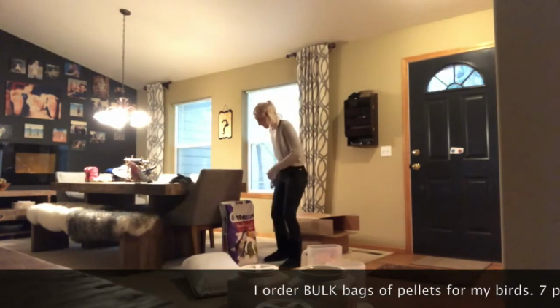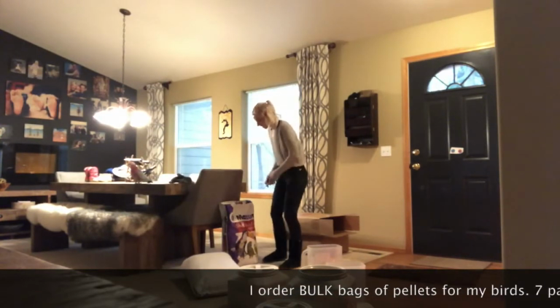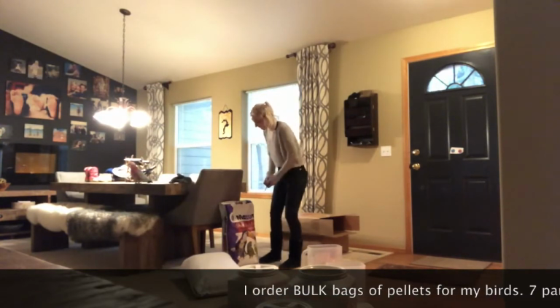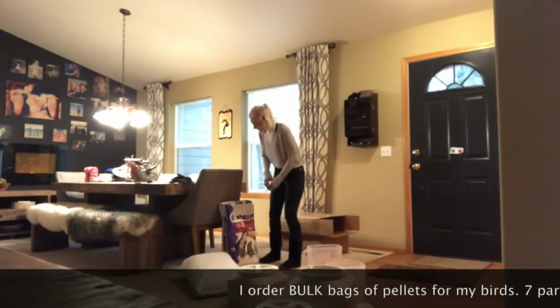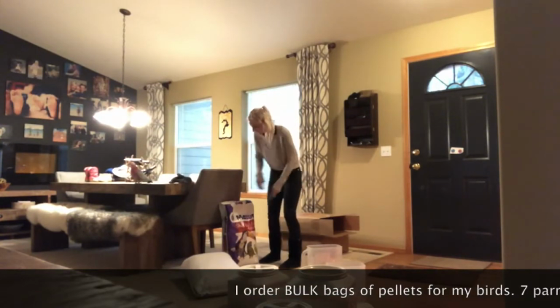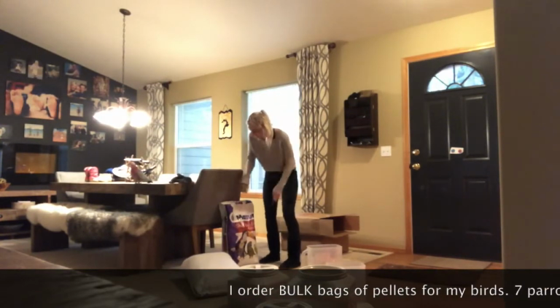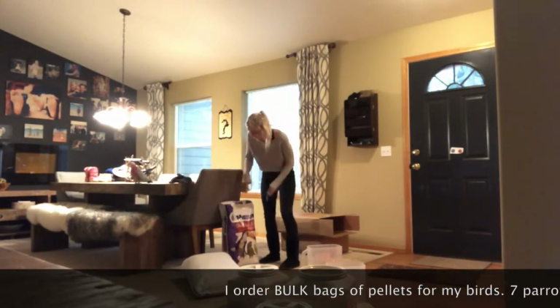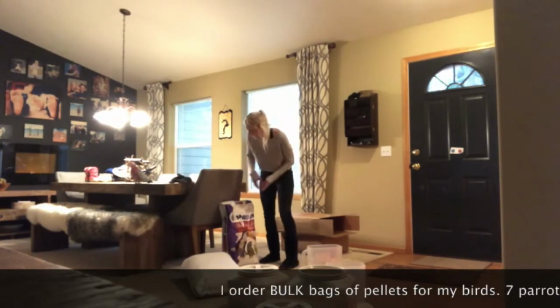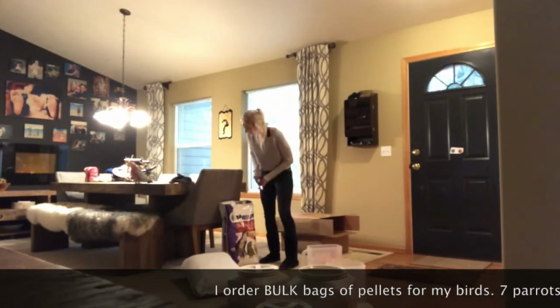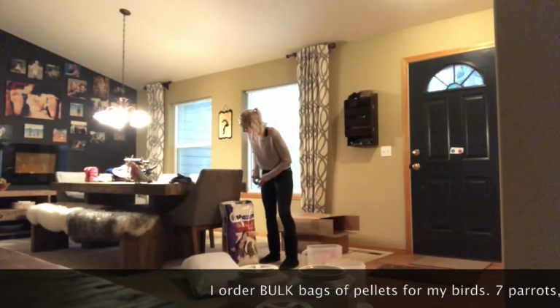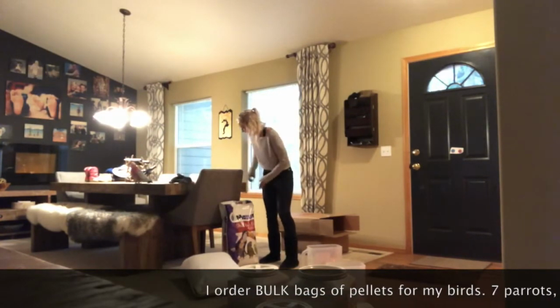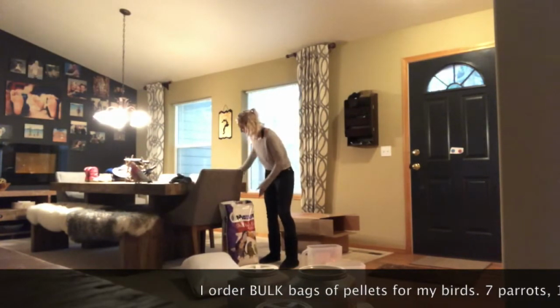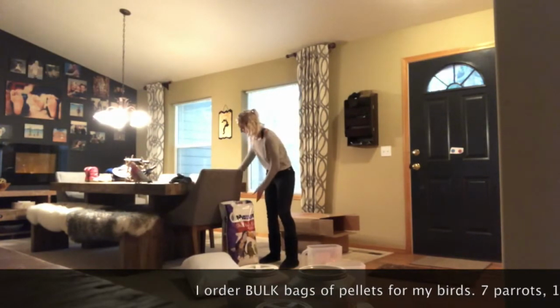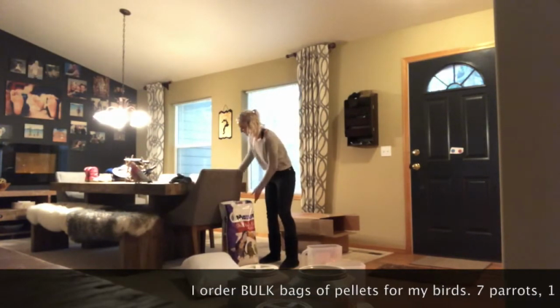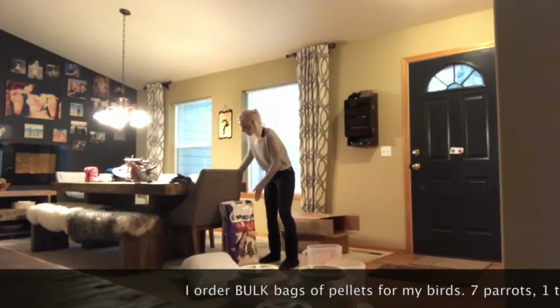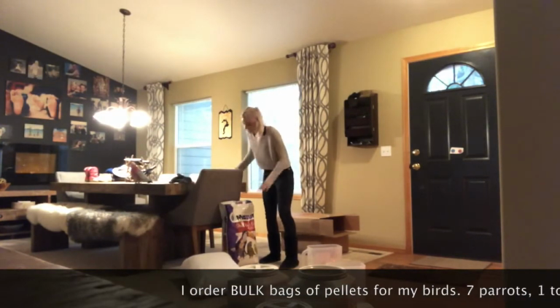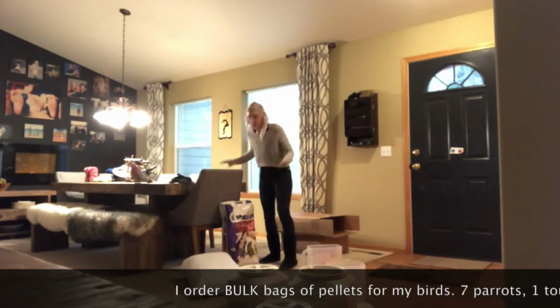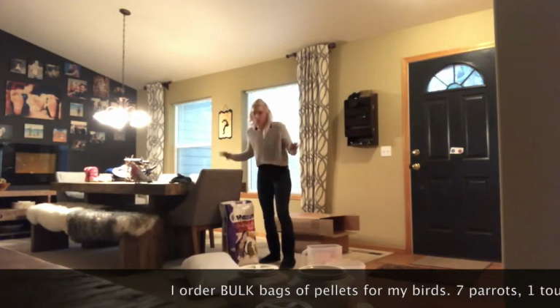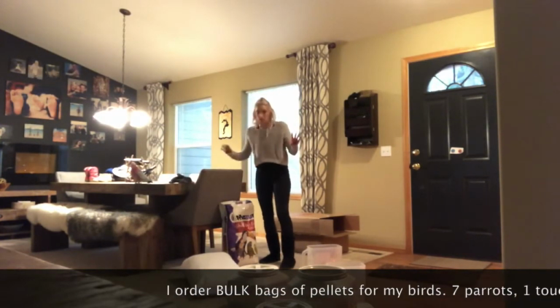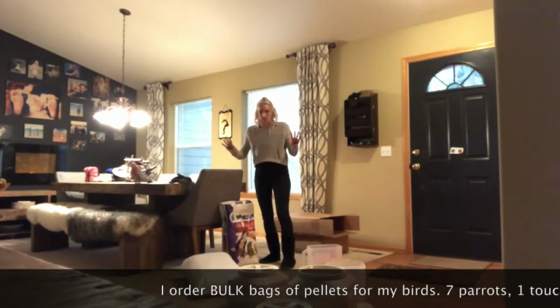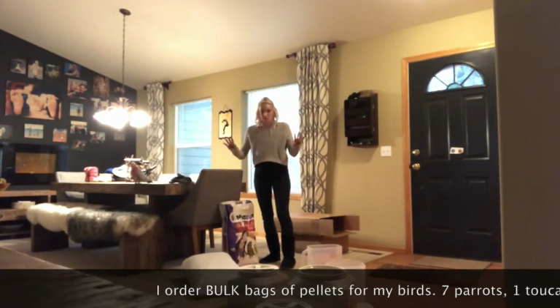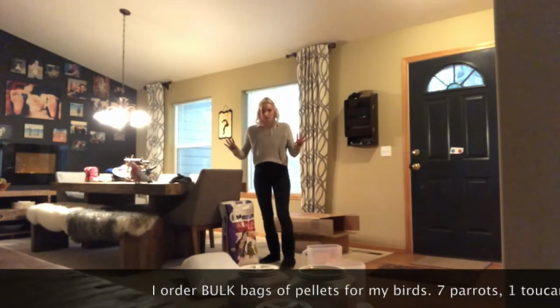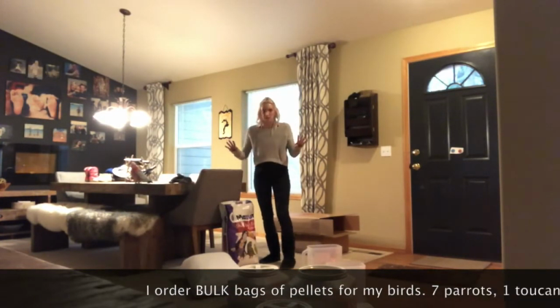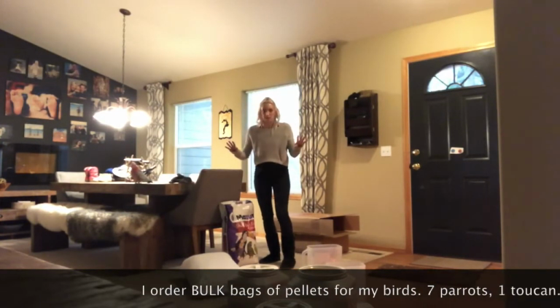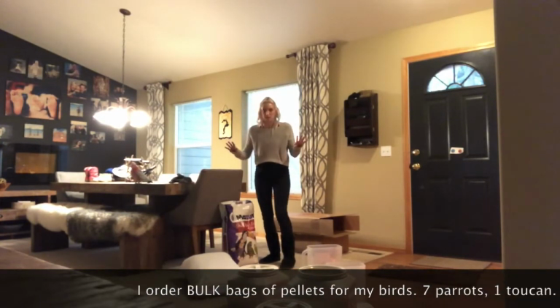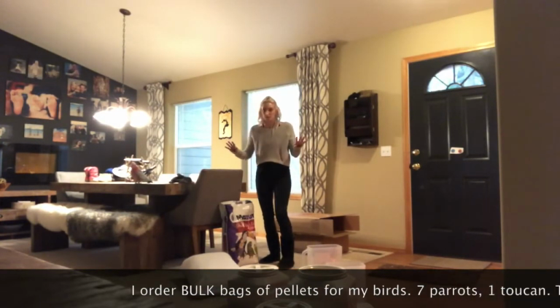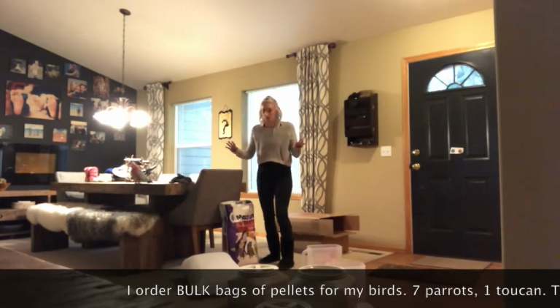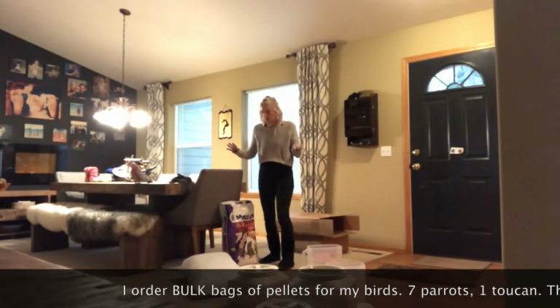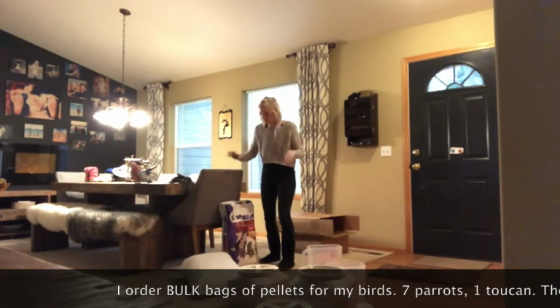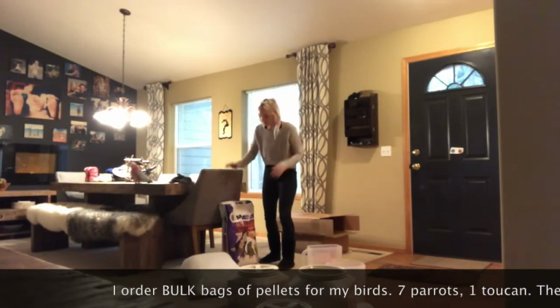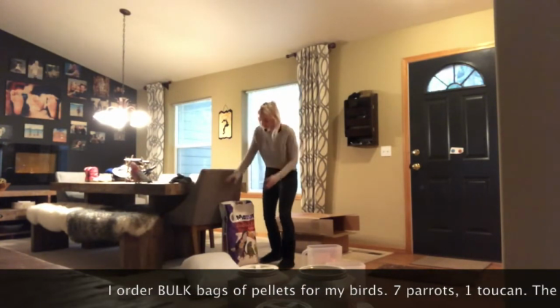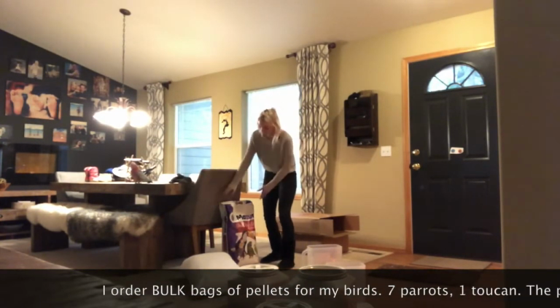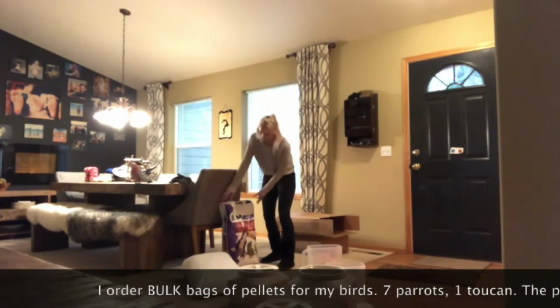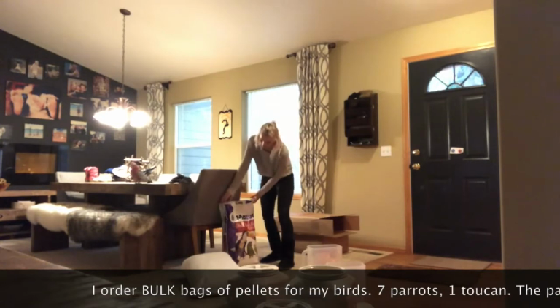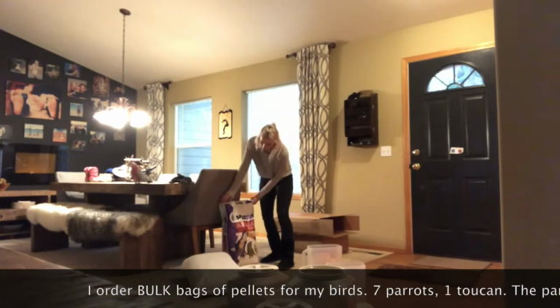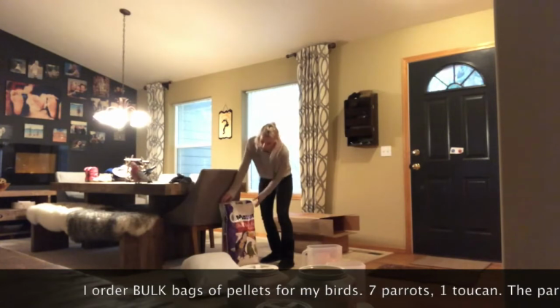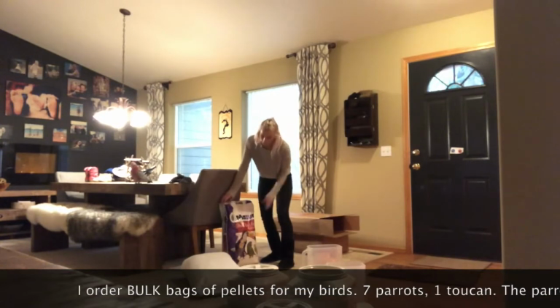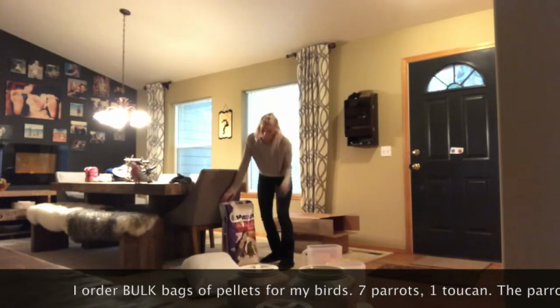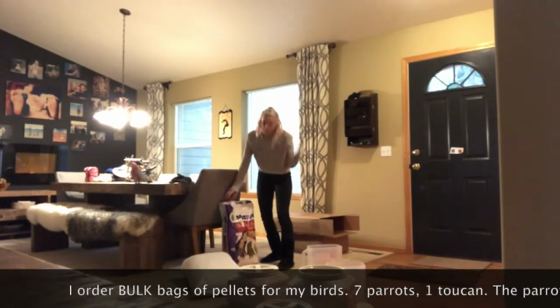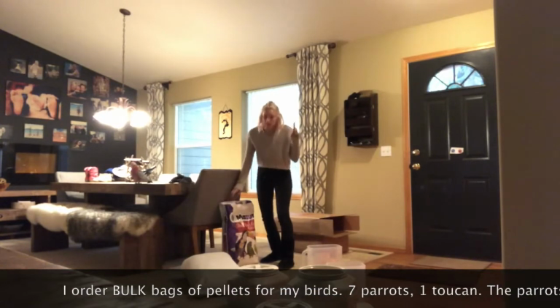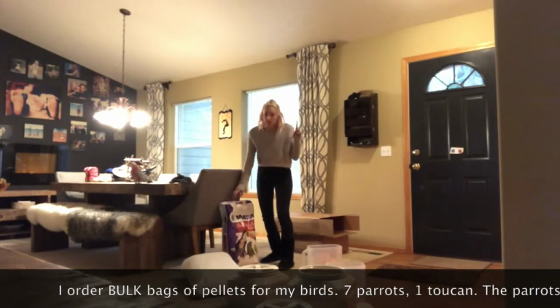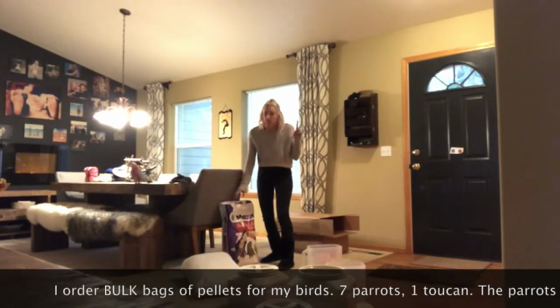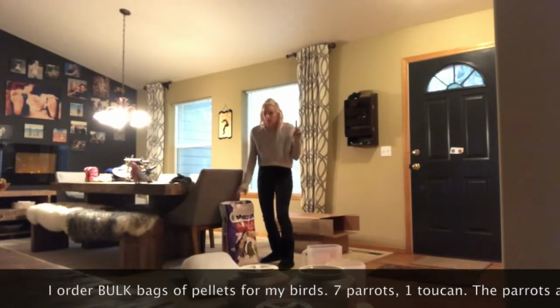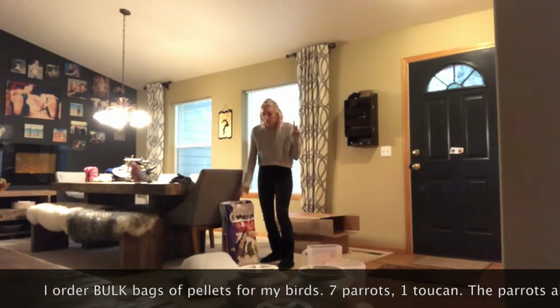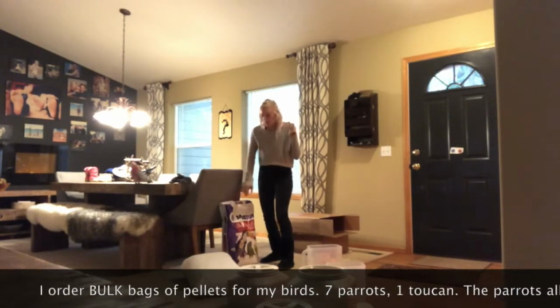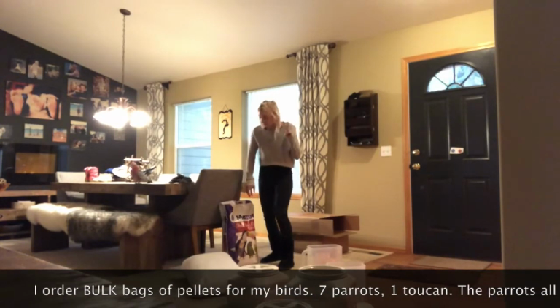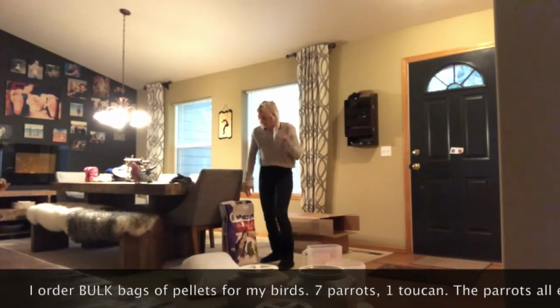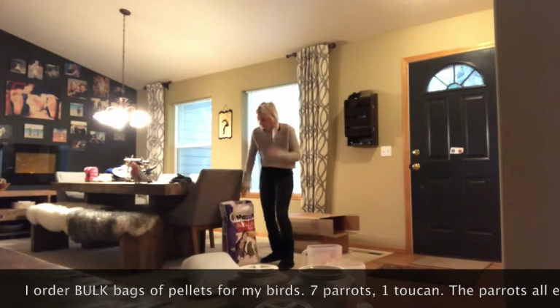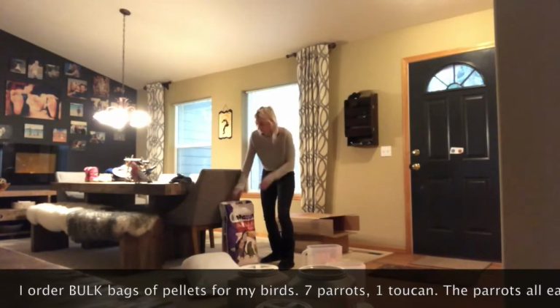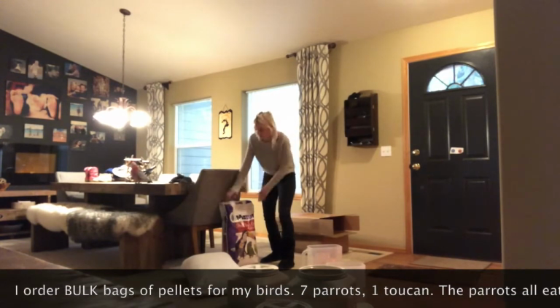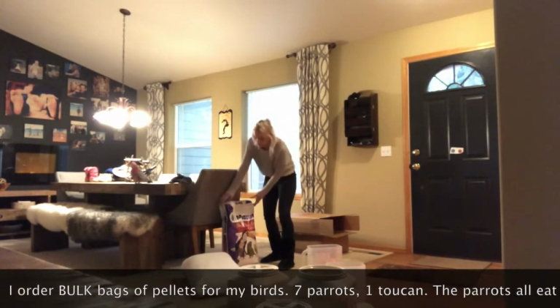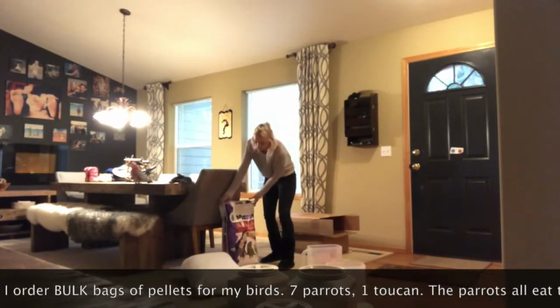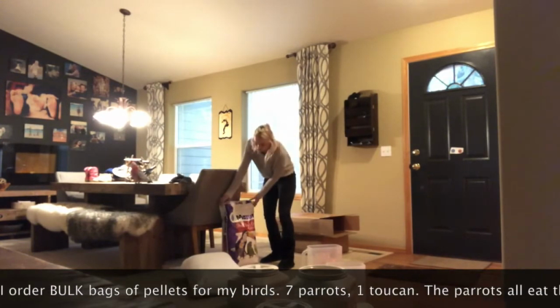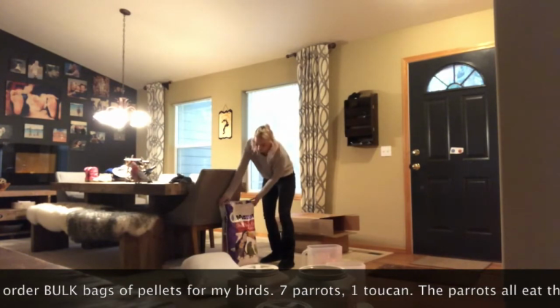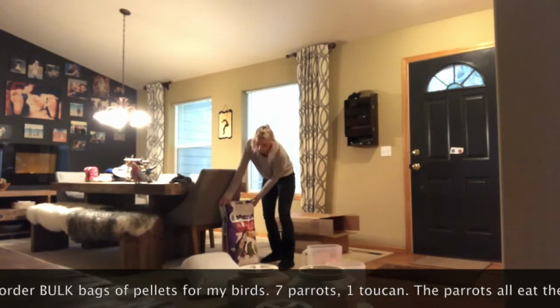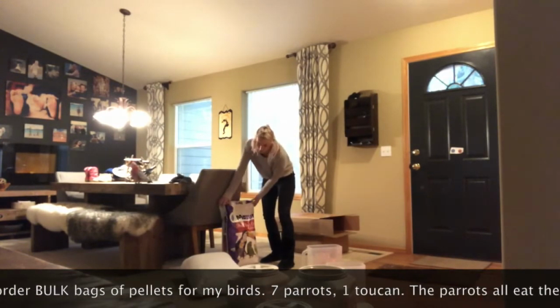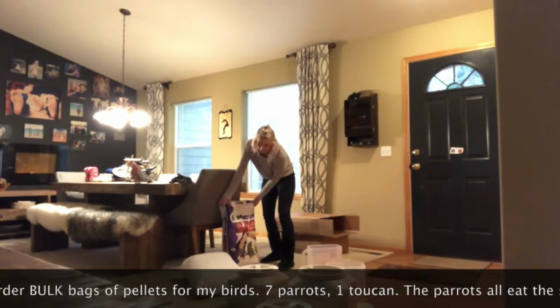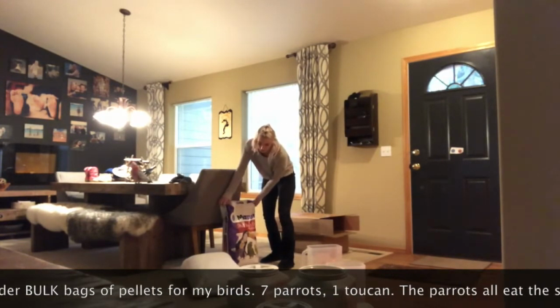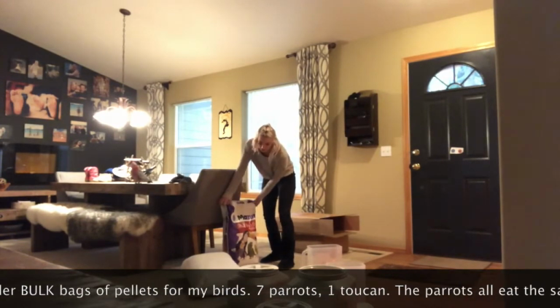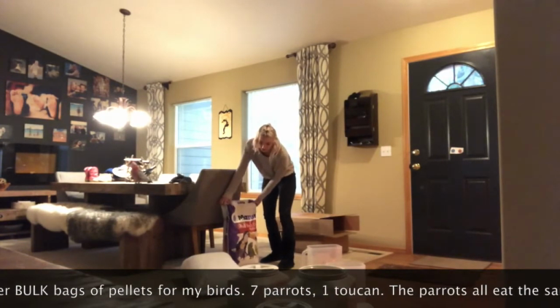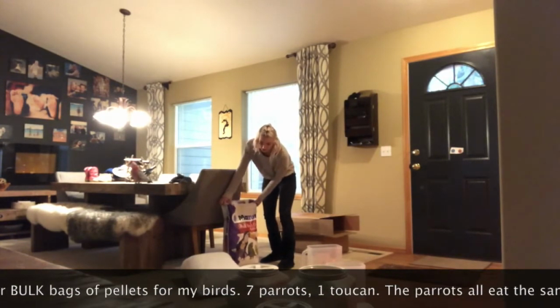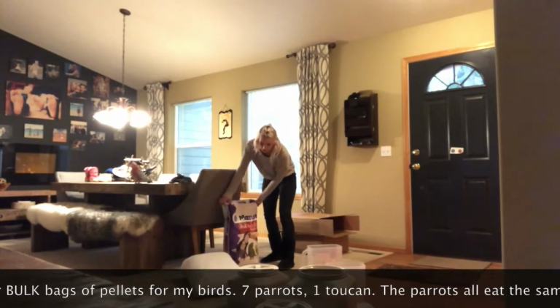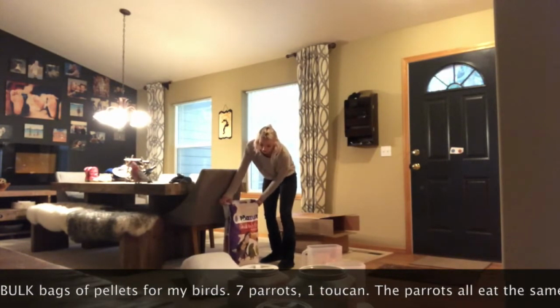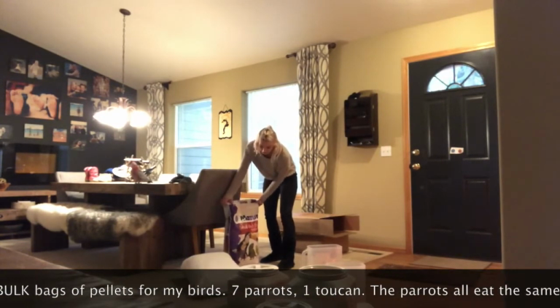I get the biggest bags because one, I hate shopping, and two, I don't want to do this all the time.